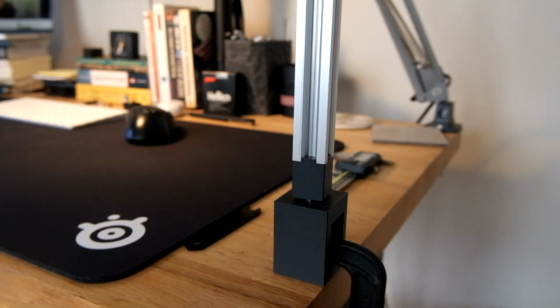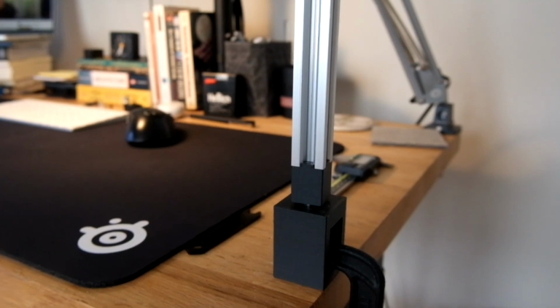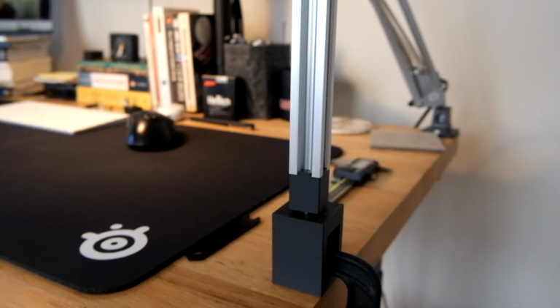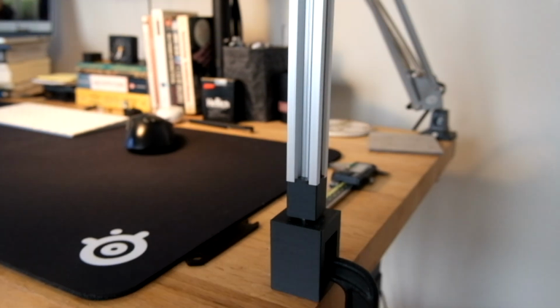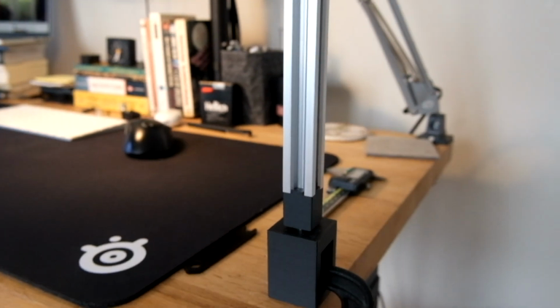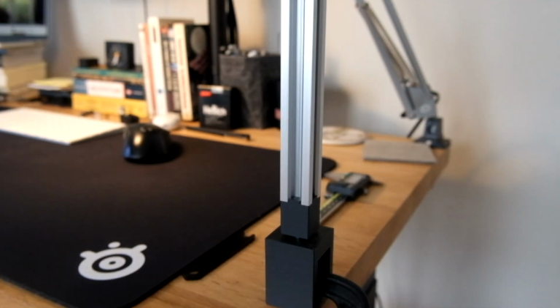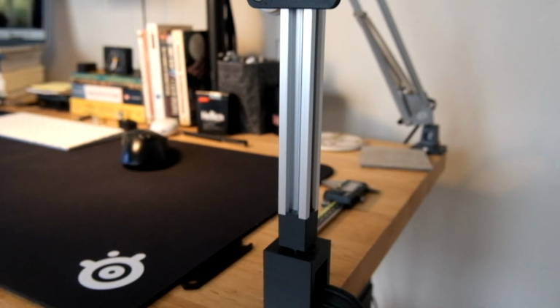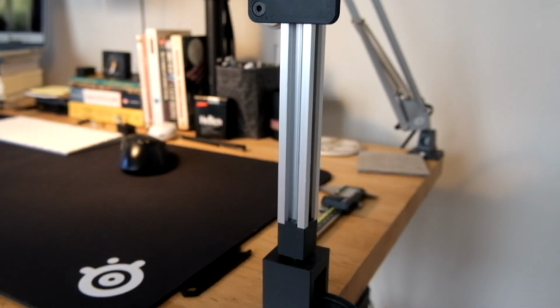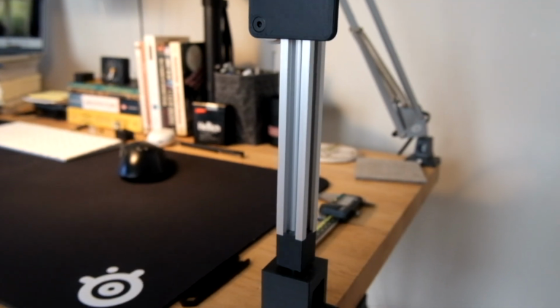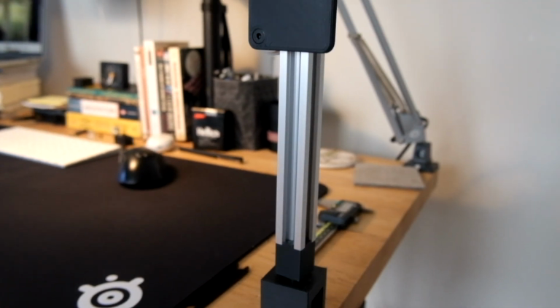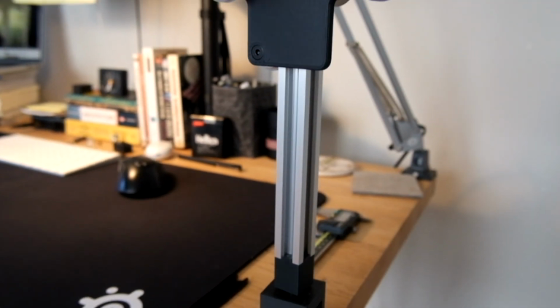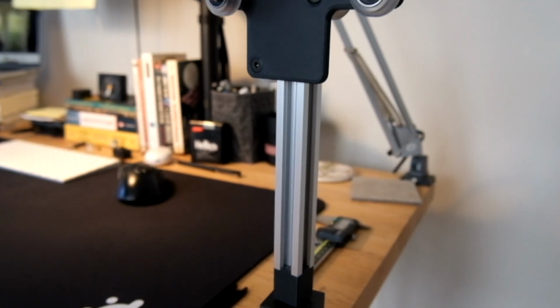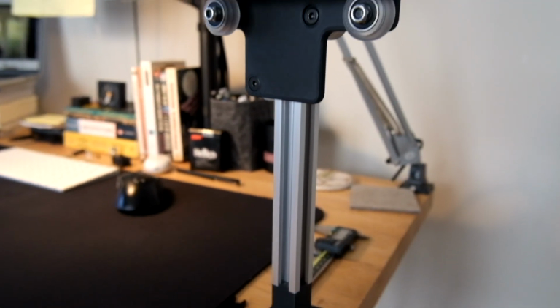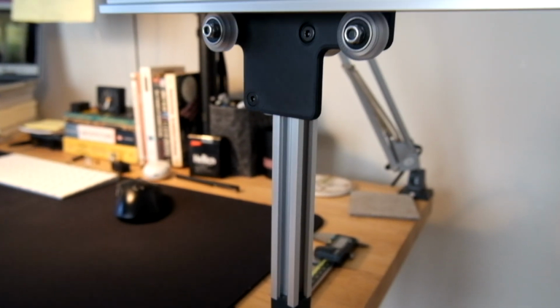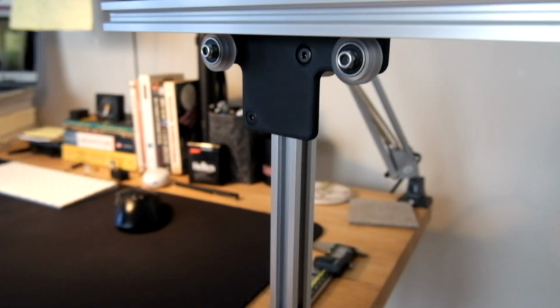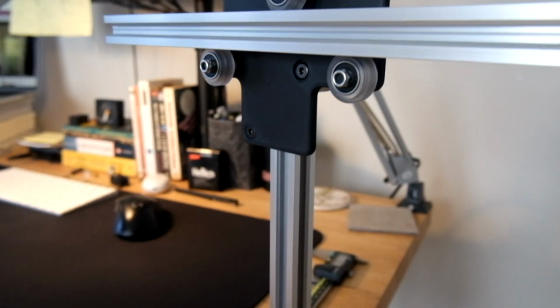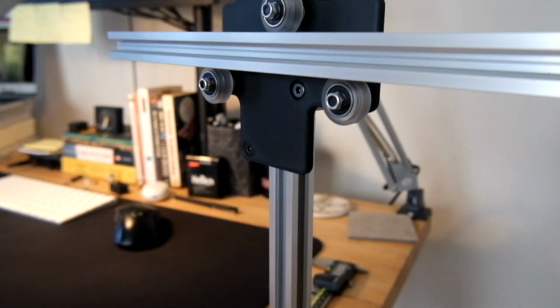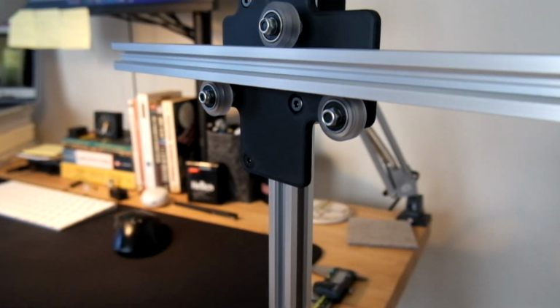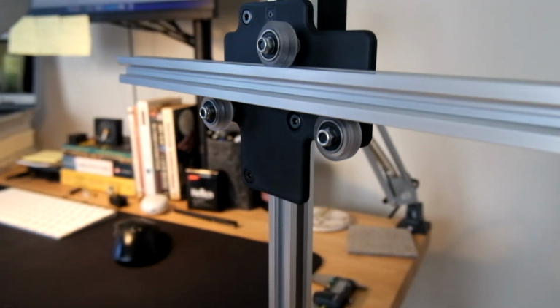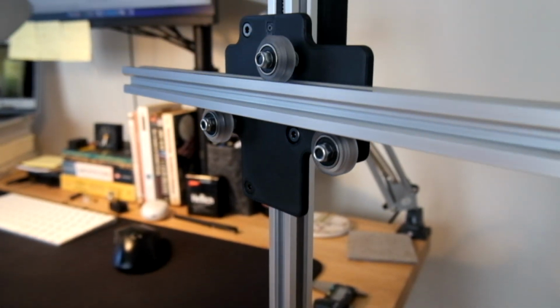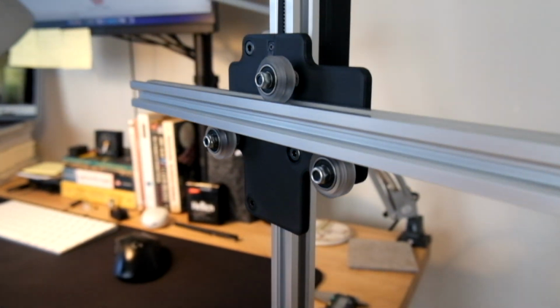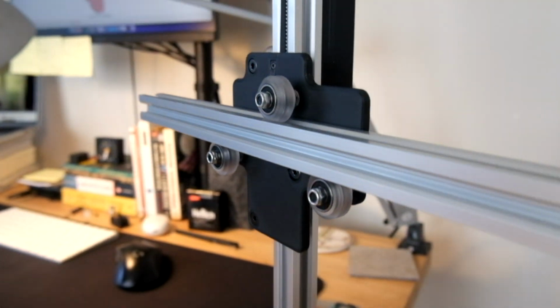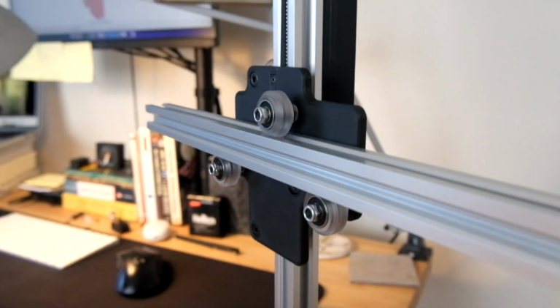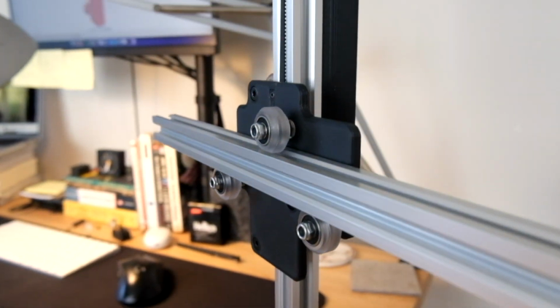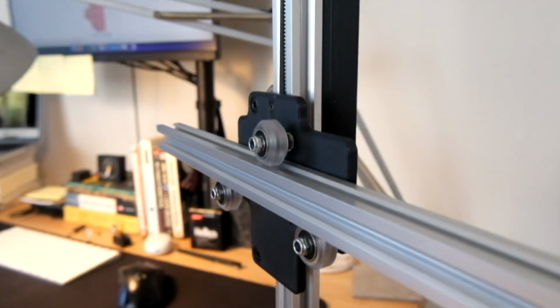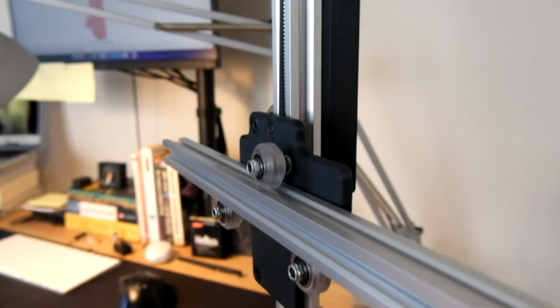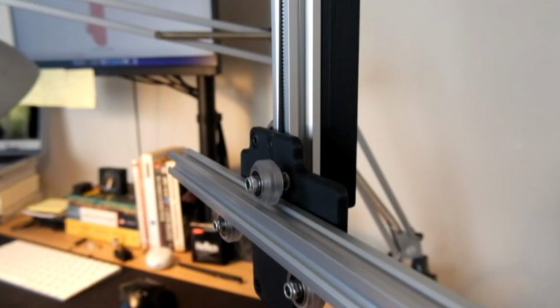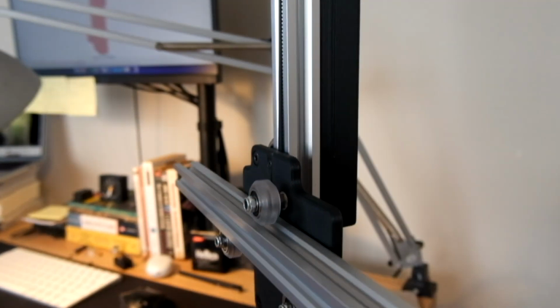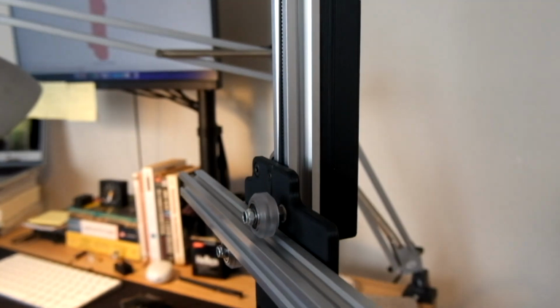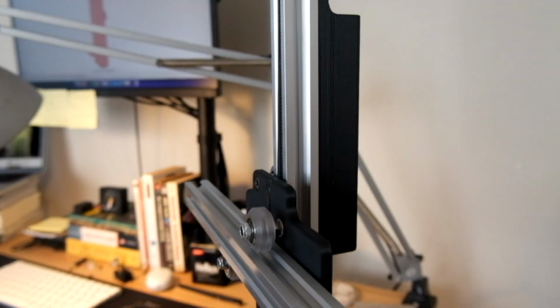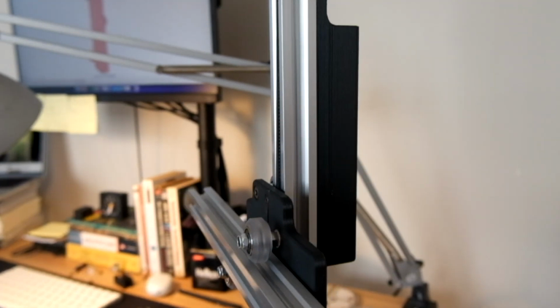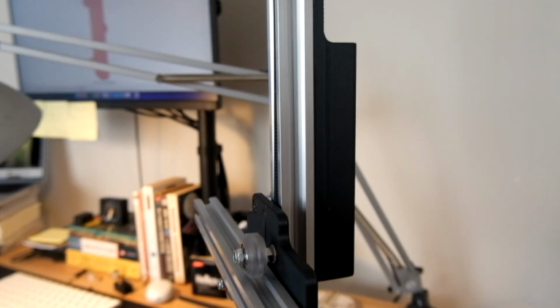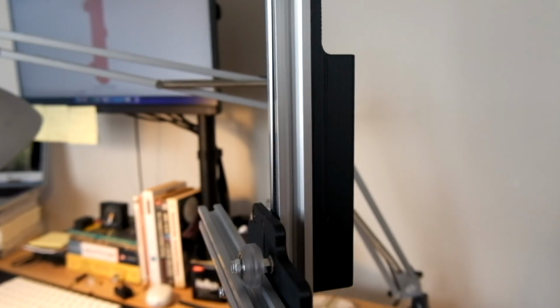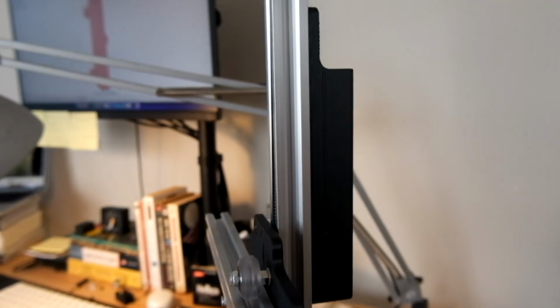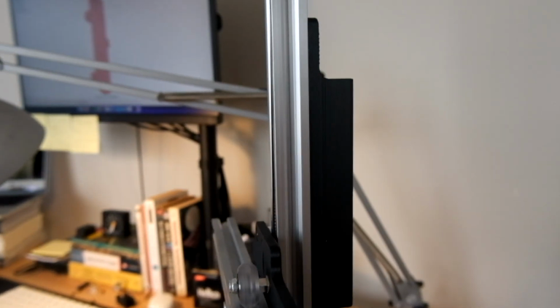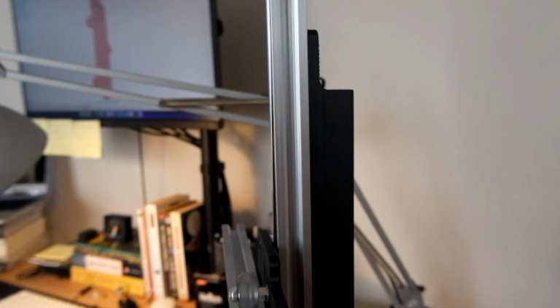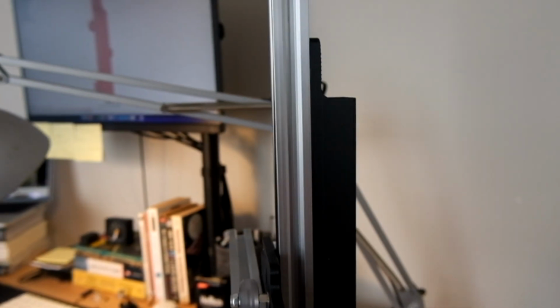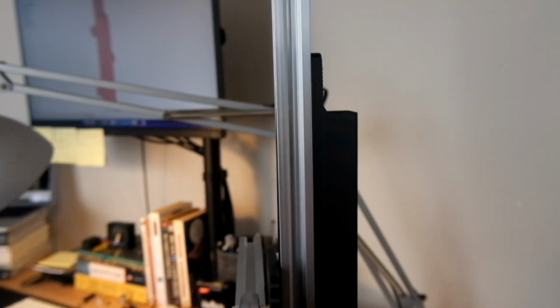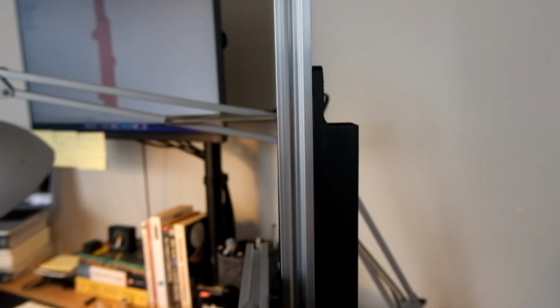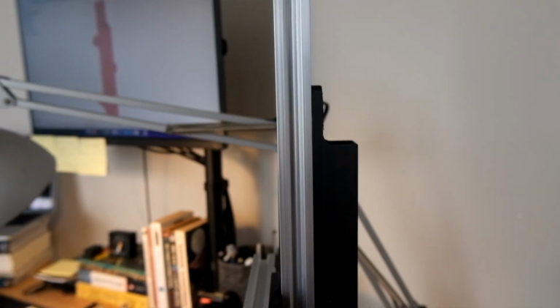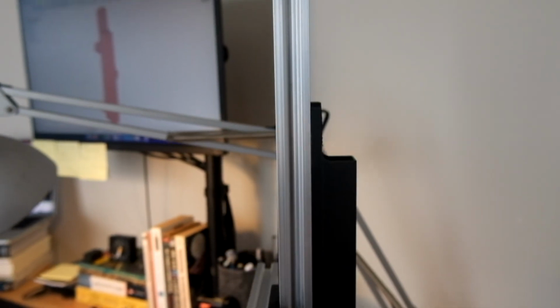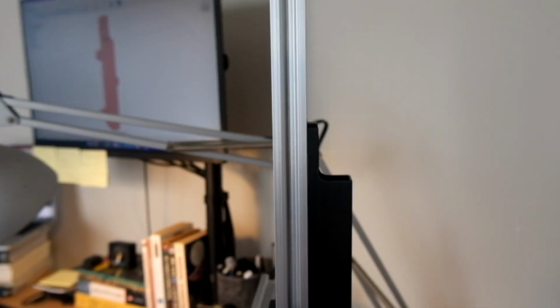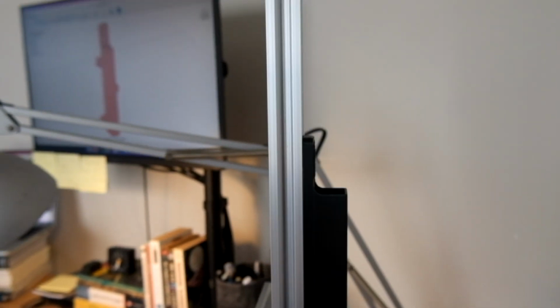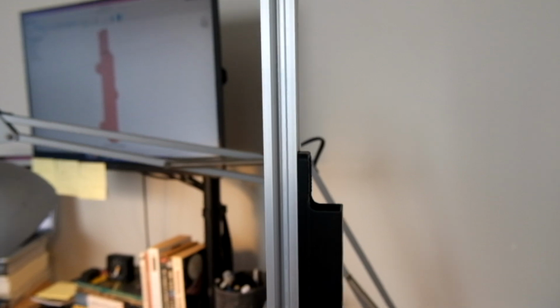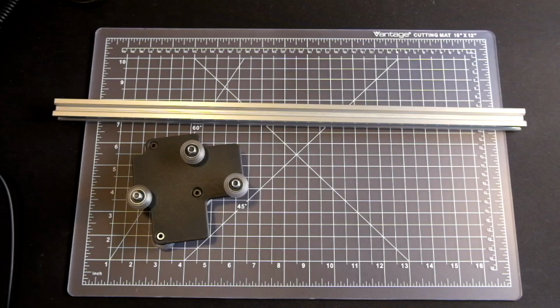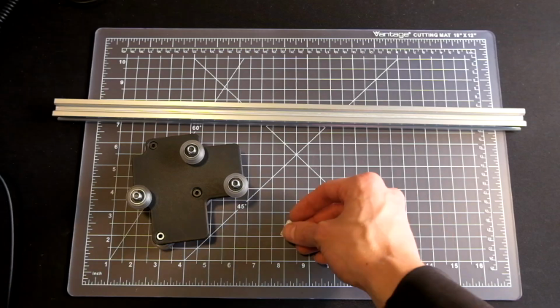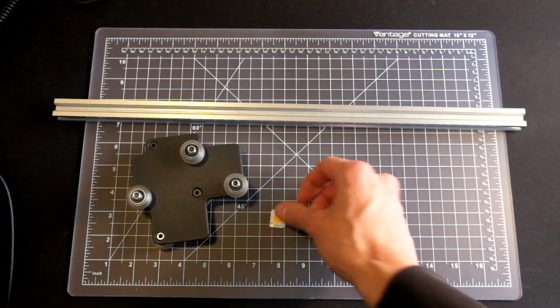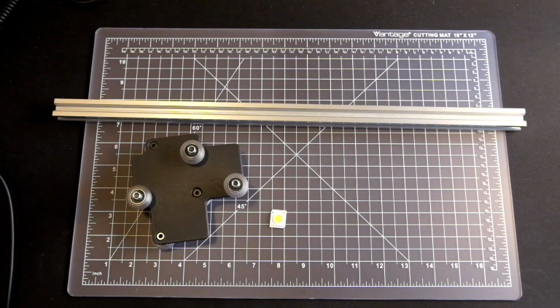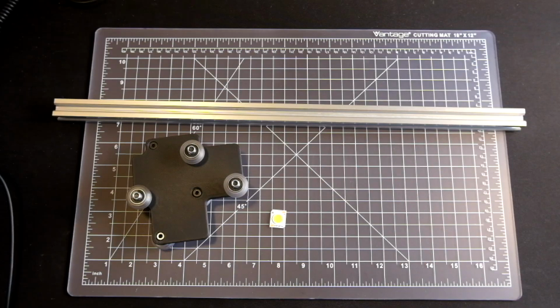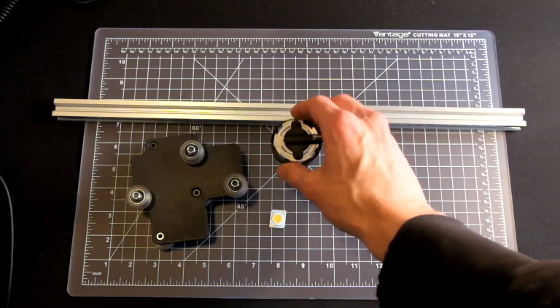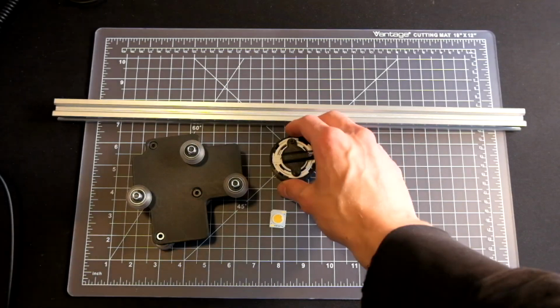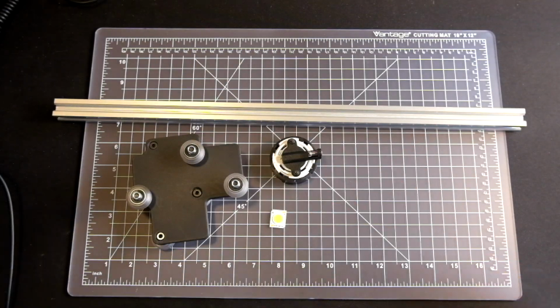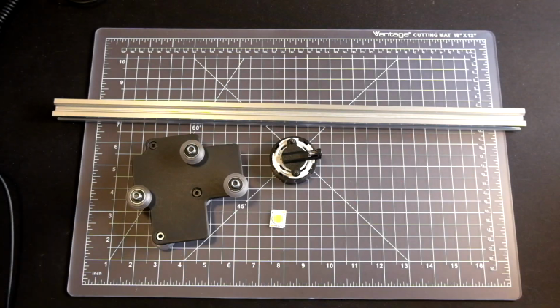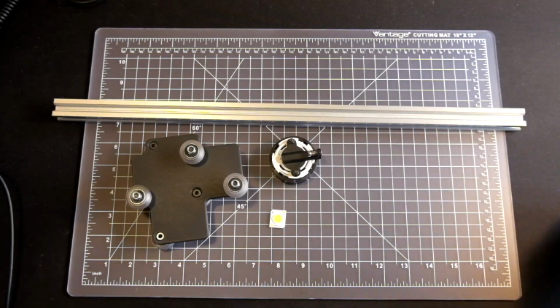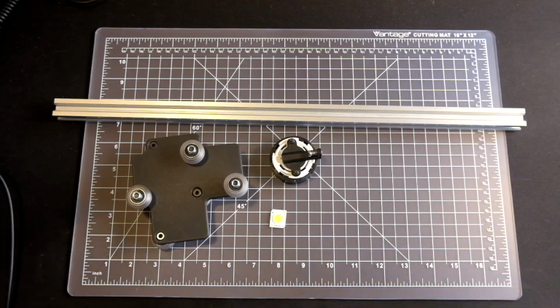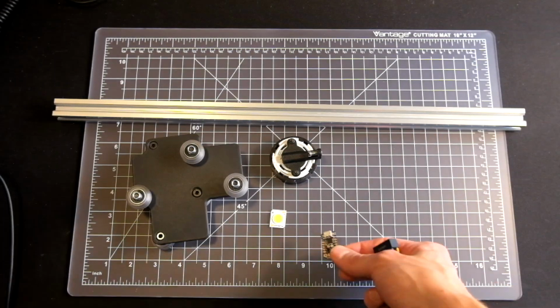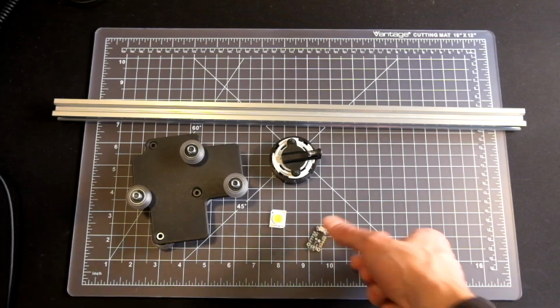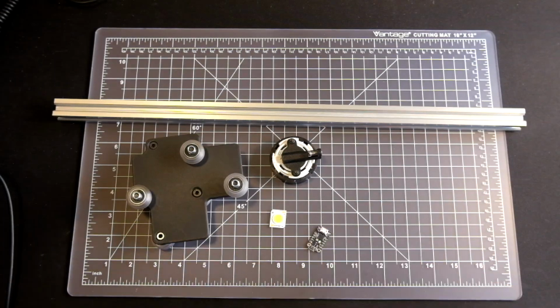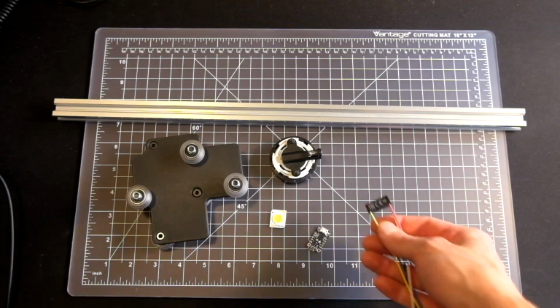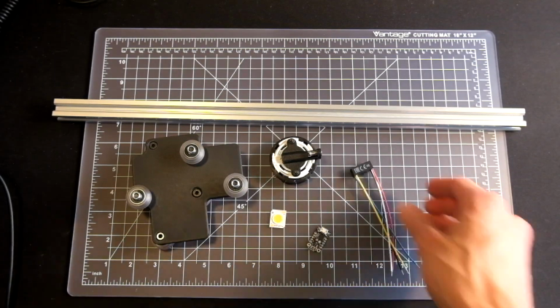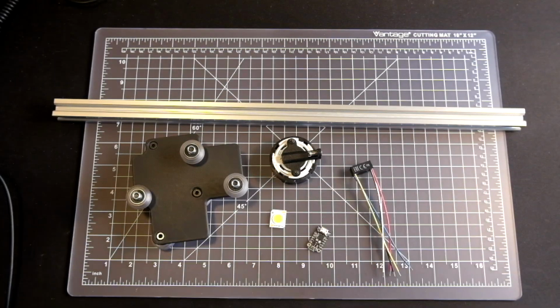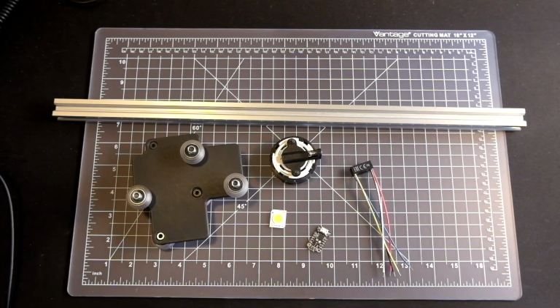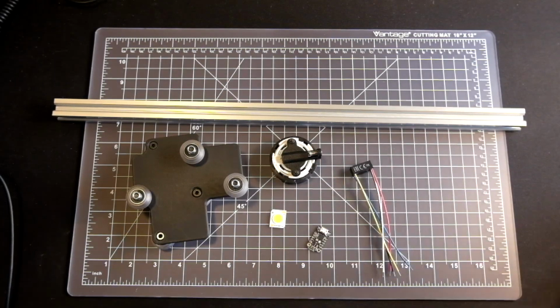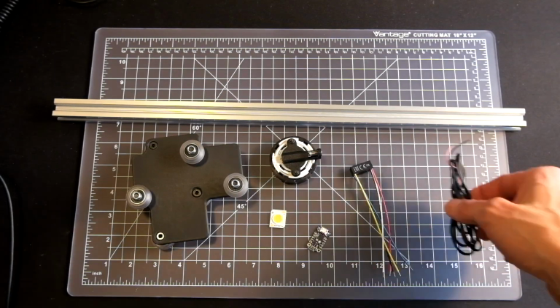Hey everyone, welcome back to another build log of the DIYson Lamp, where I try to recreate a Dyson task light using off-the-shelf and 3D printed components.